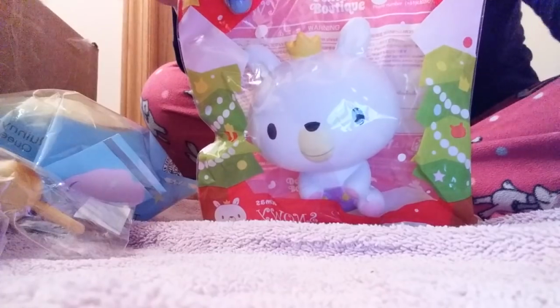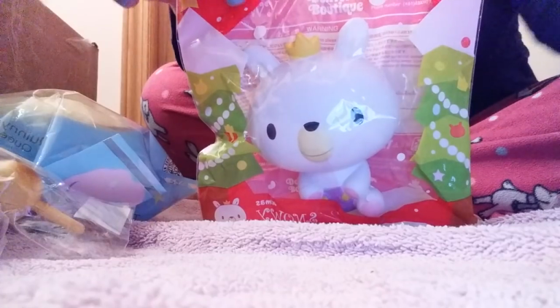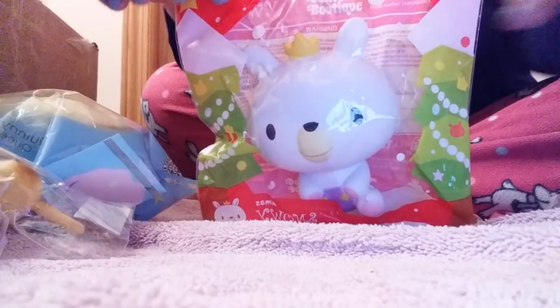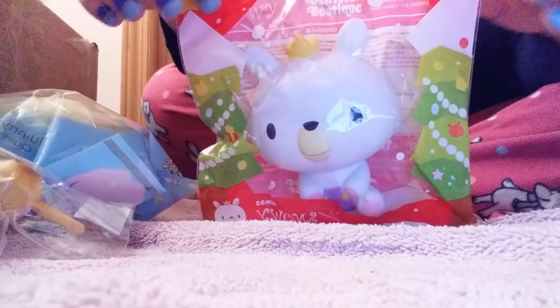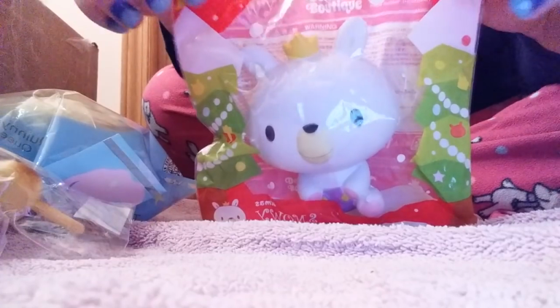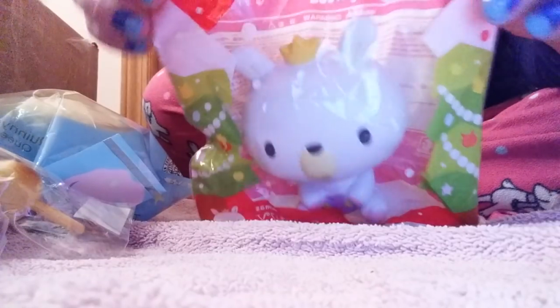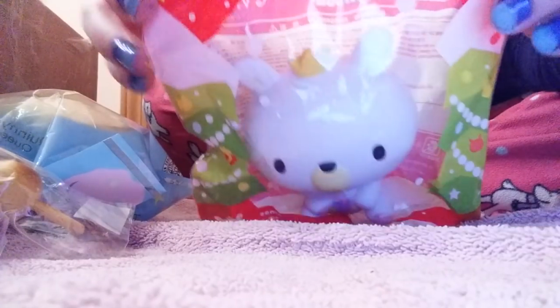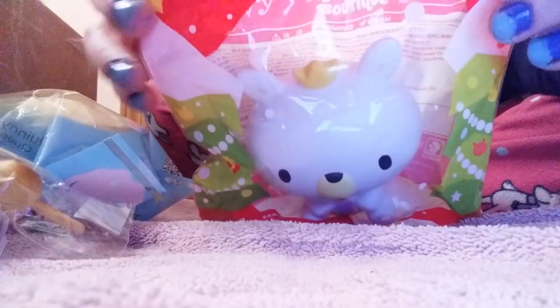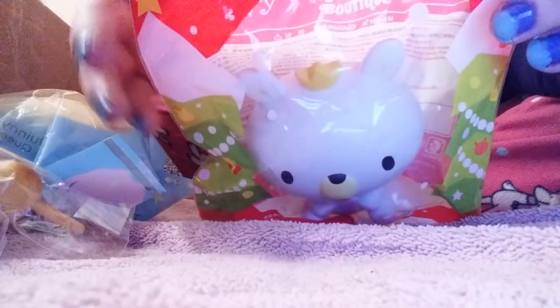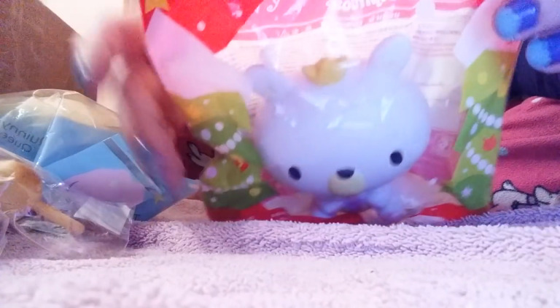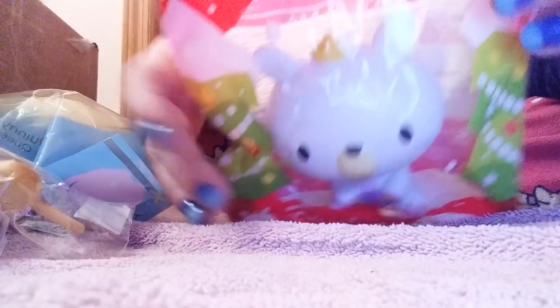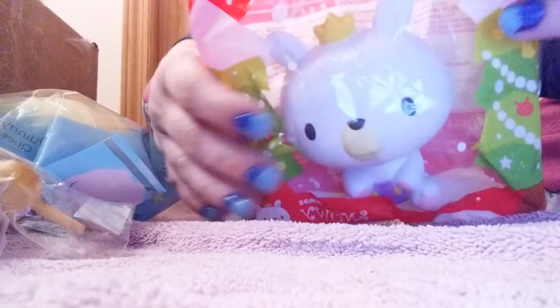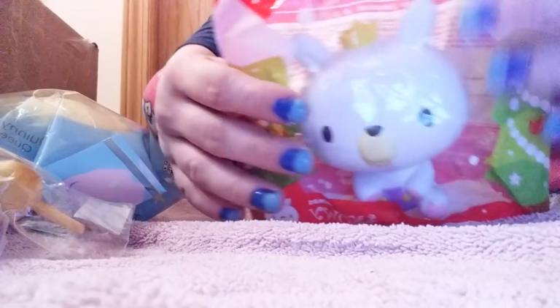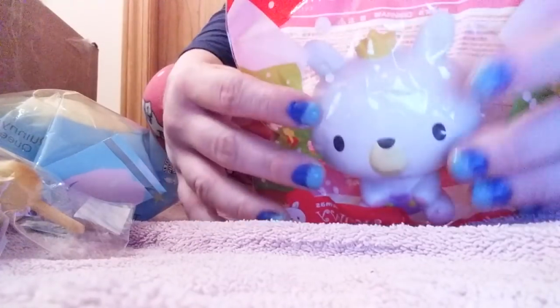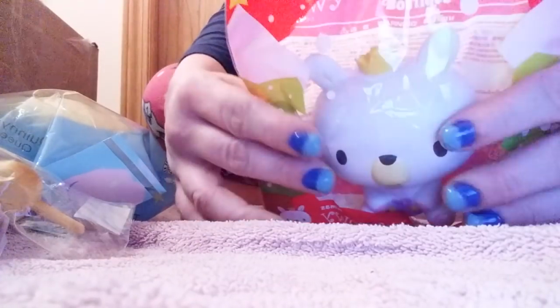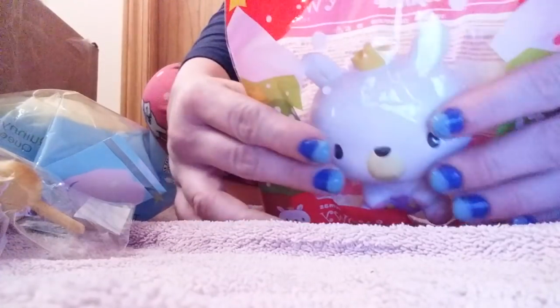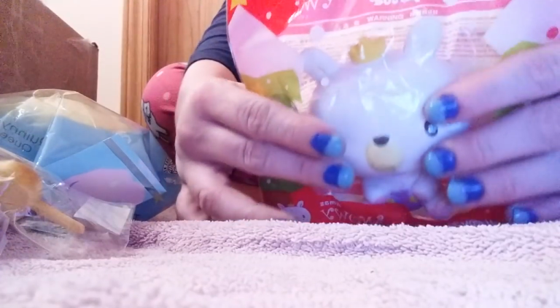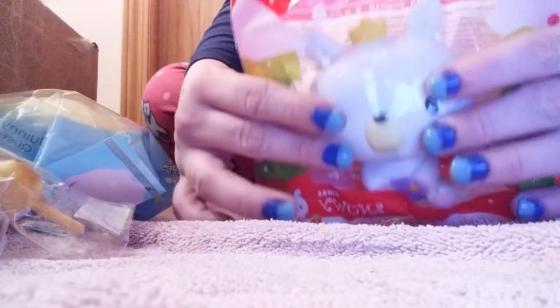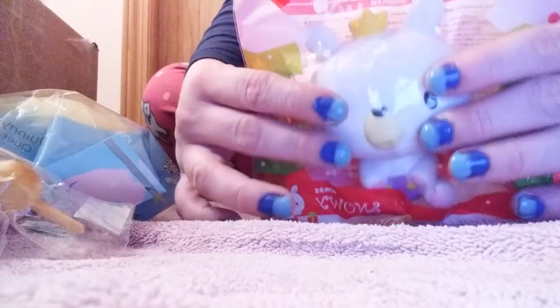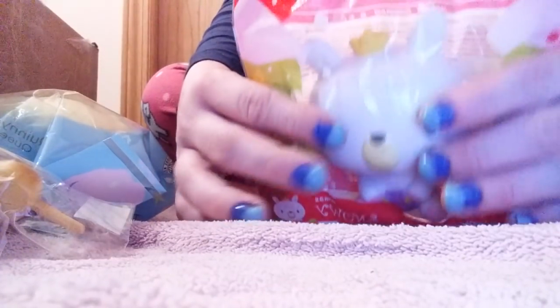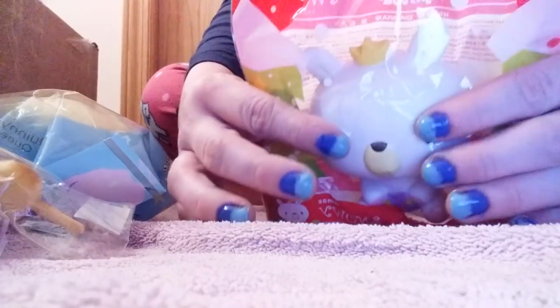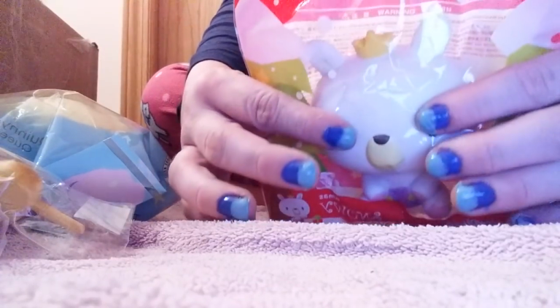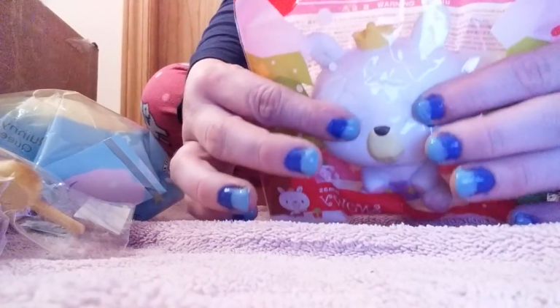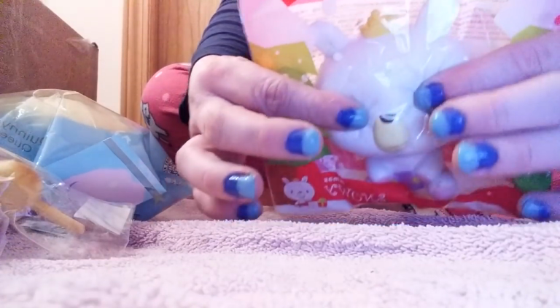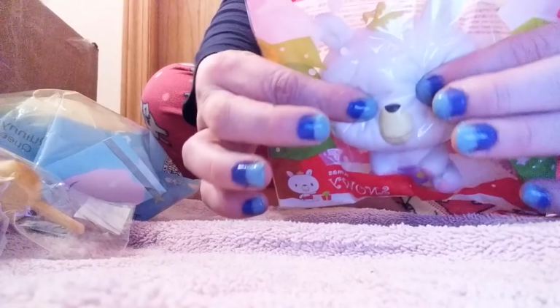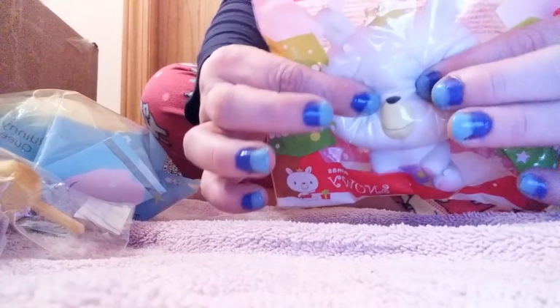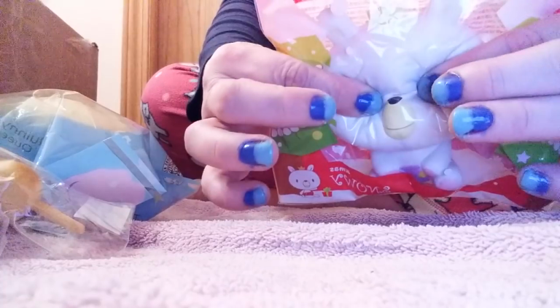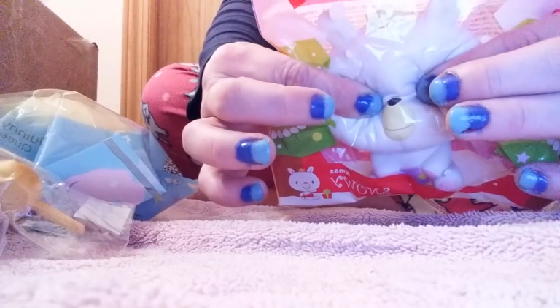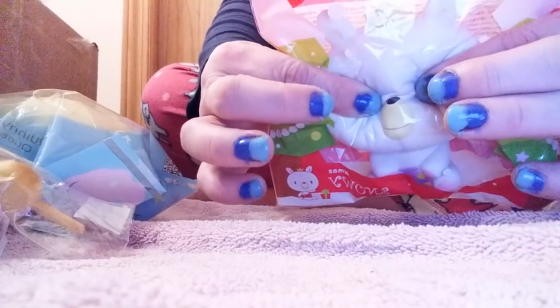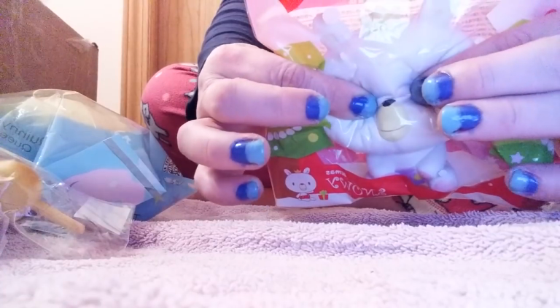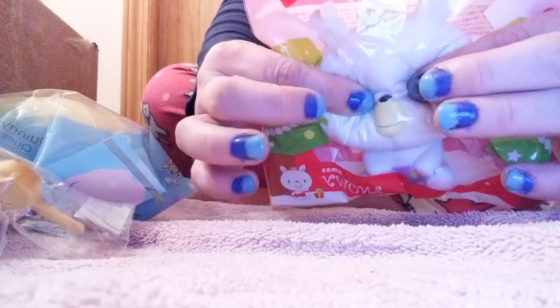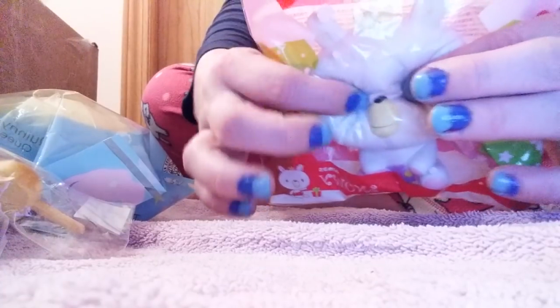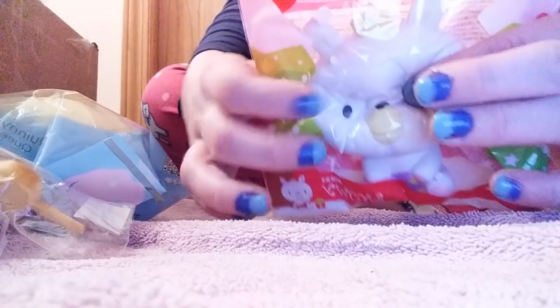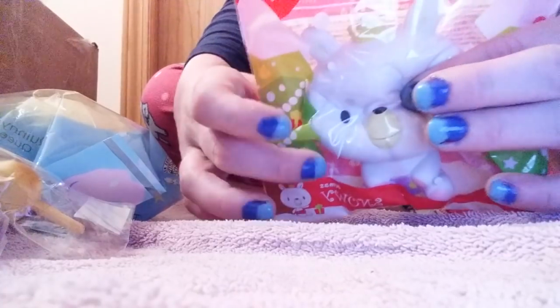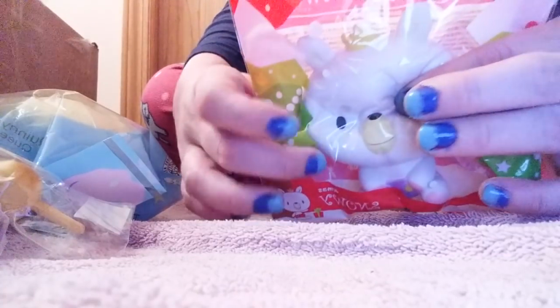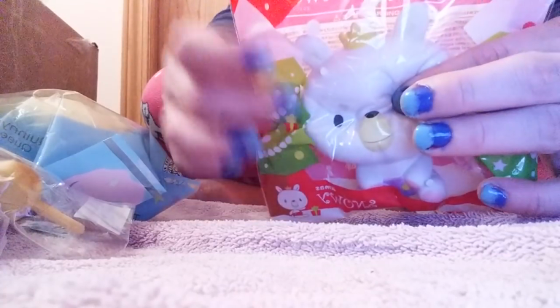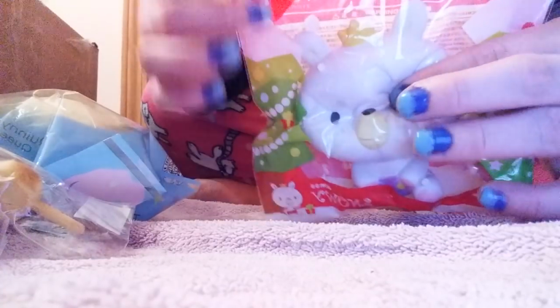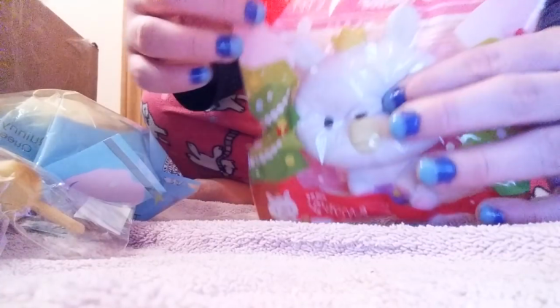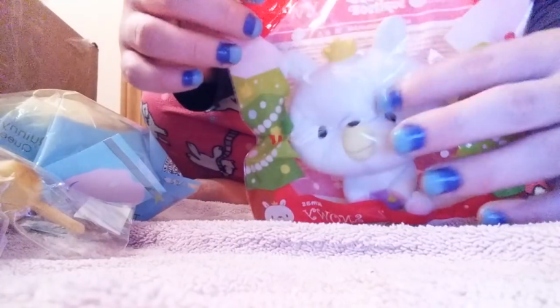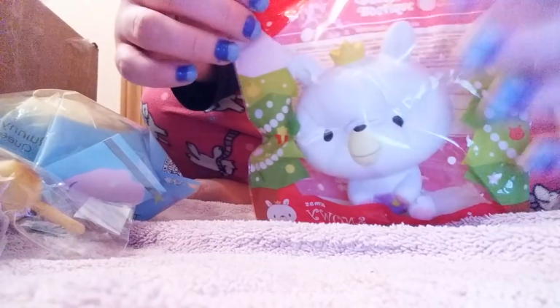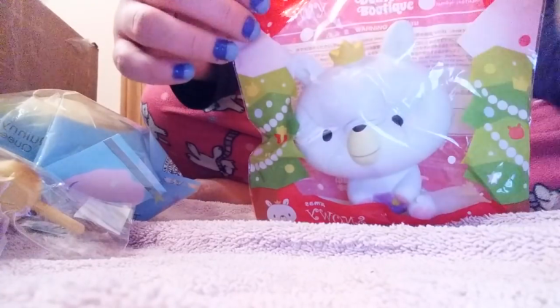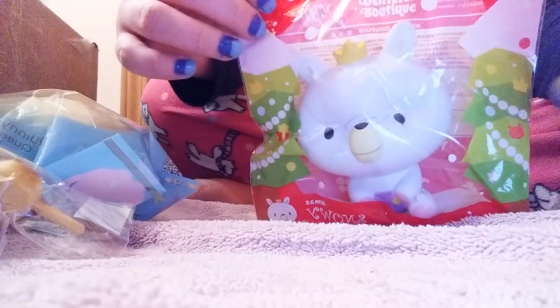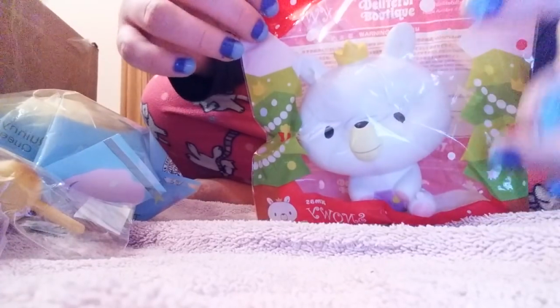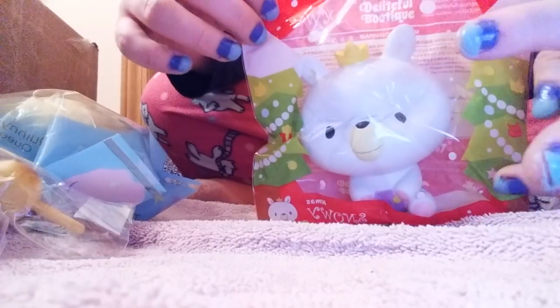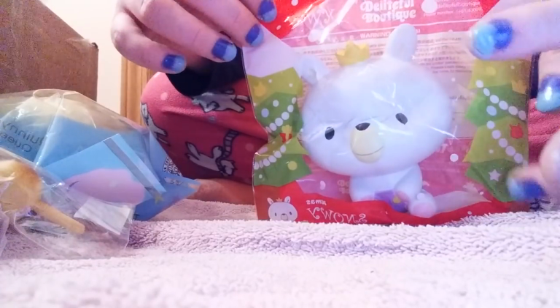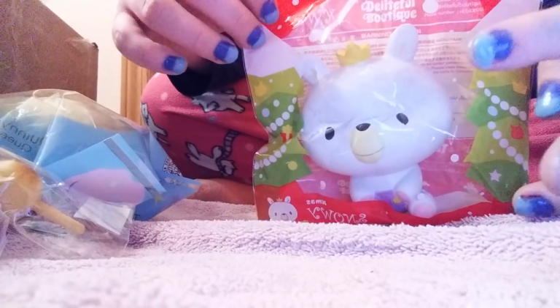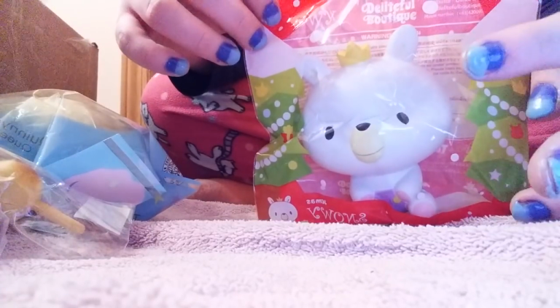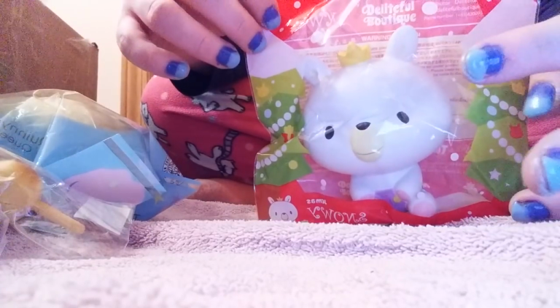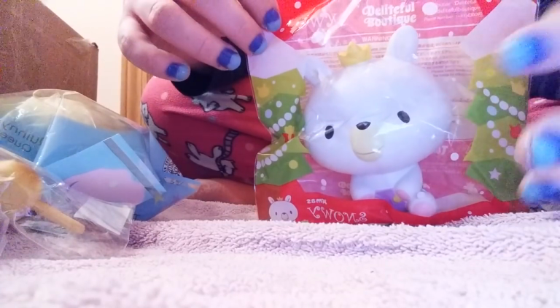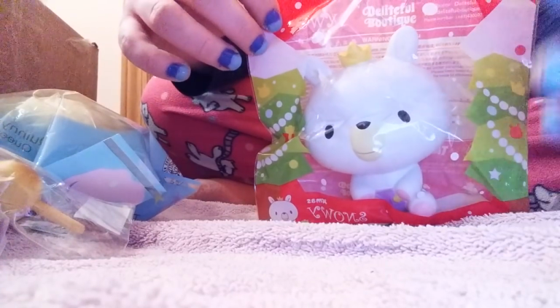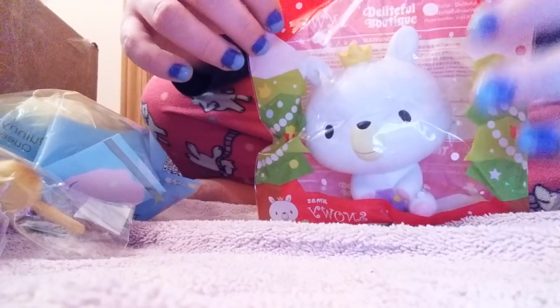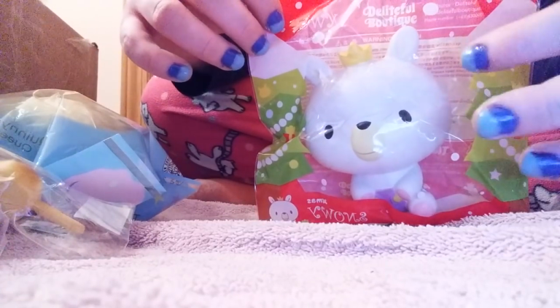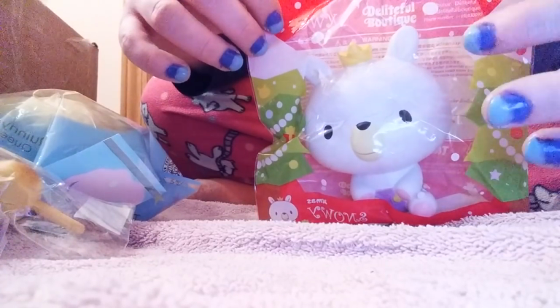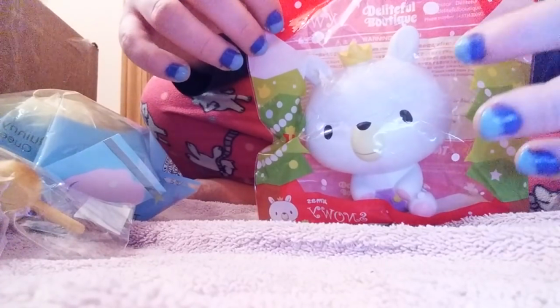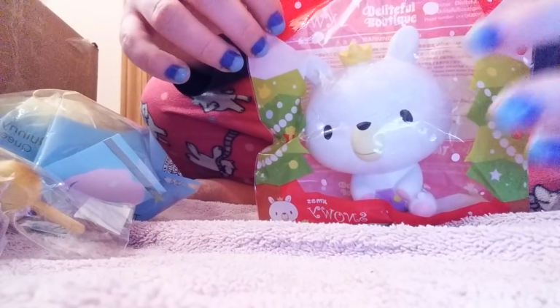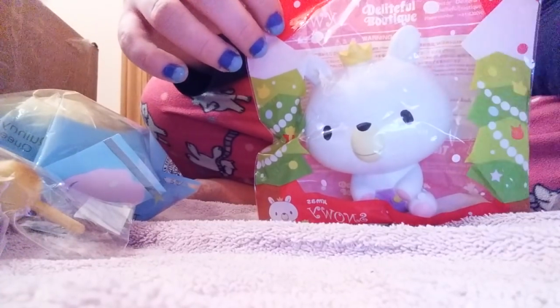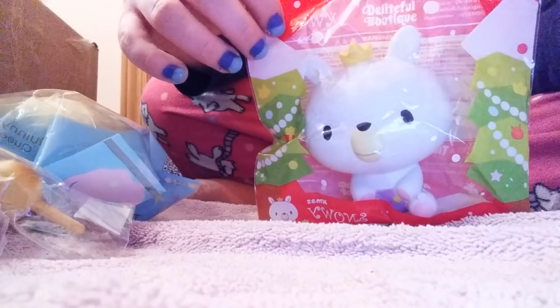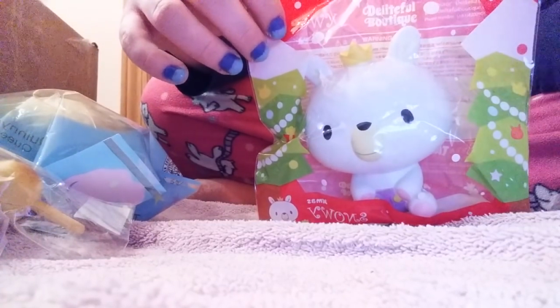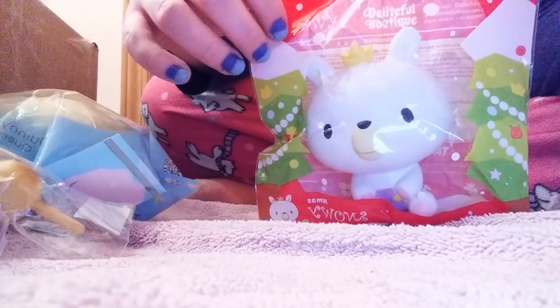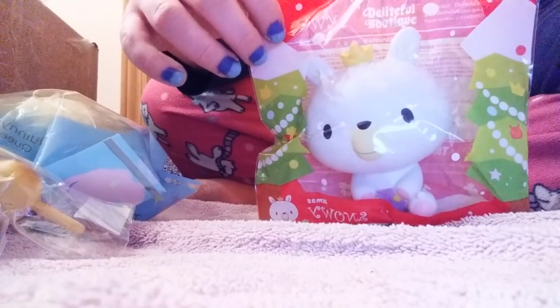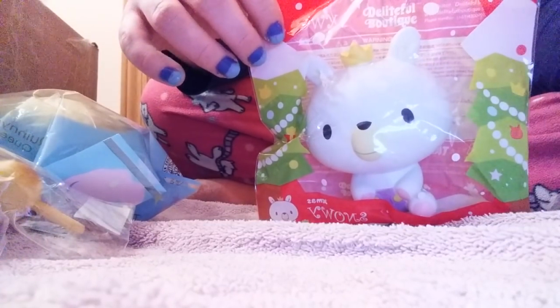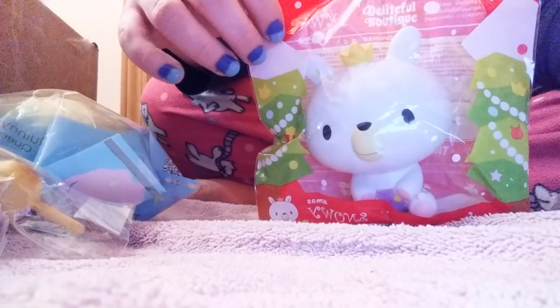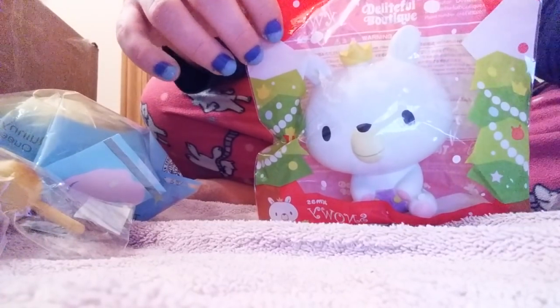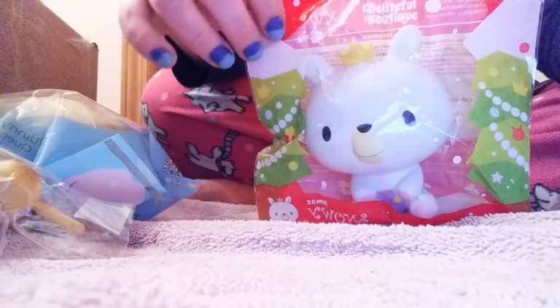Next is the Christmas Snowy and I got this as an extra from the boutique. All I ordered was two baby yummy bears and I got this, so I was super excited.